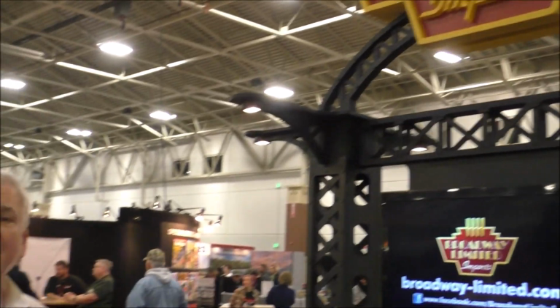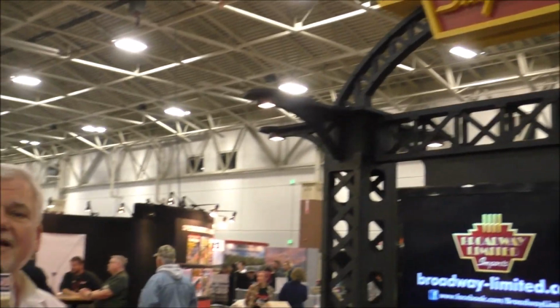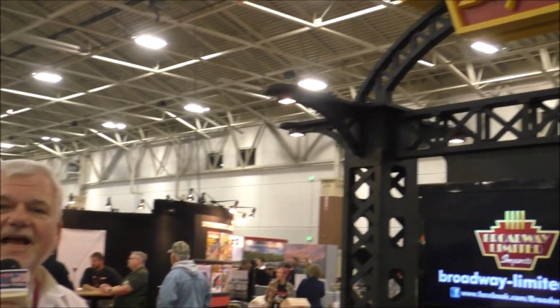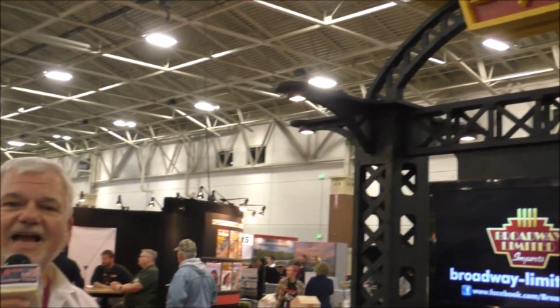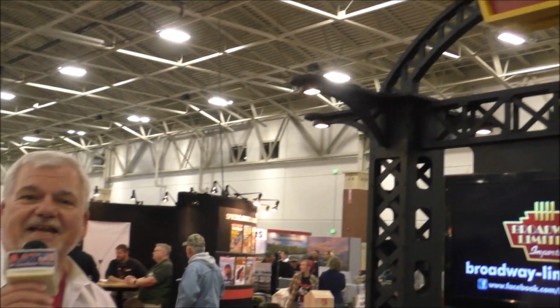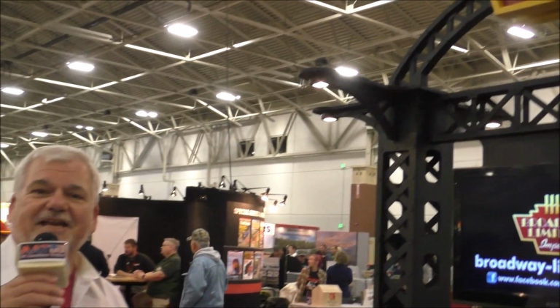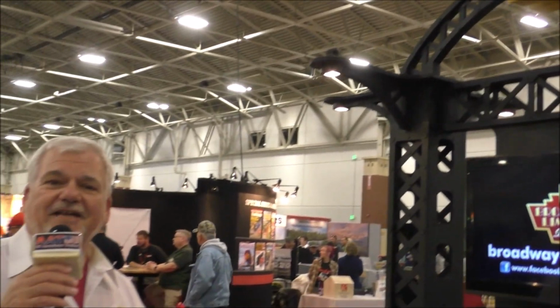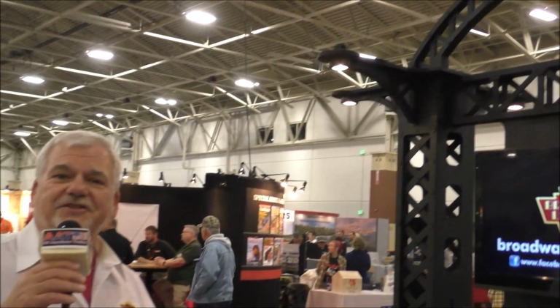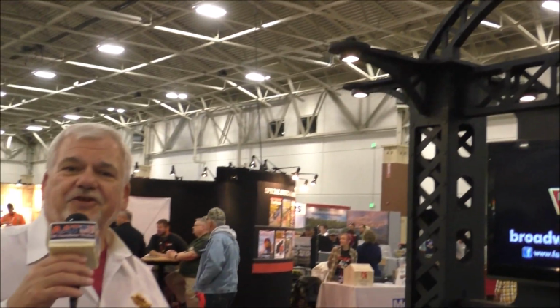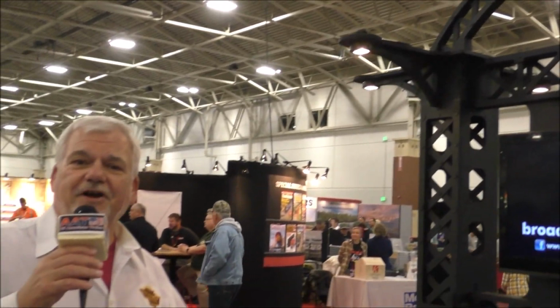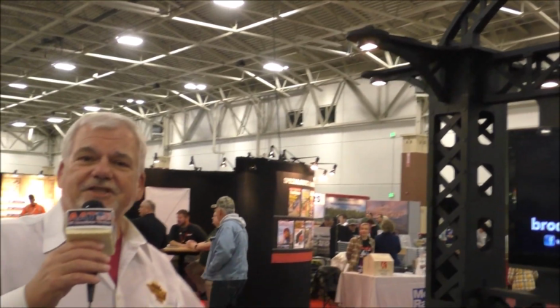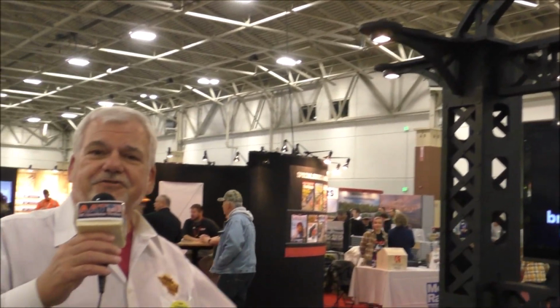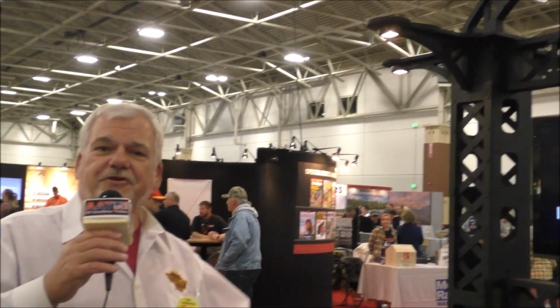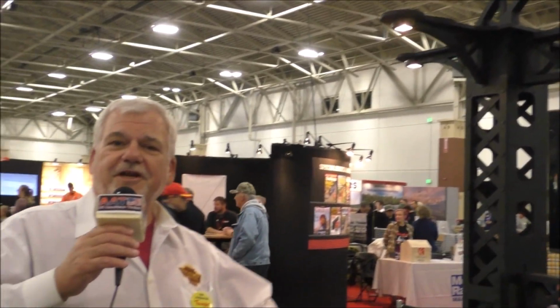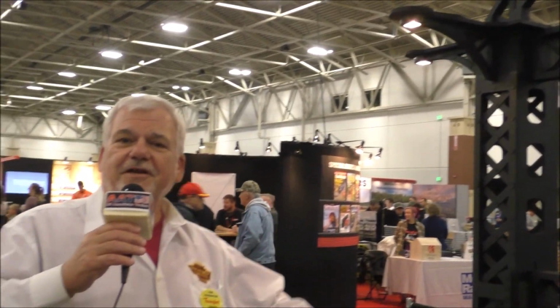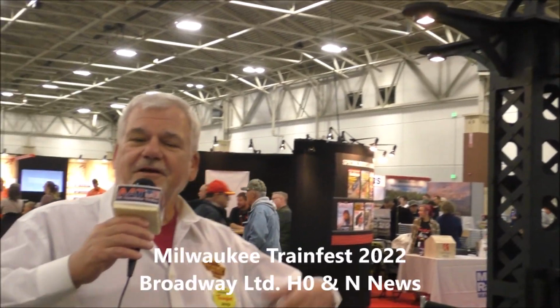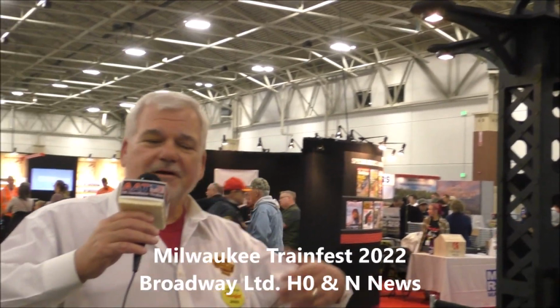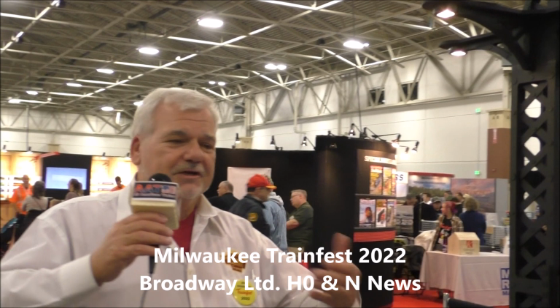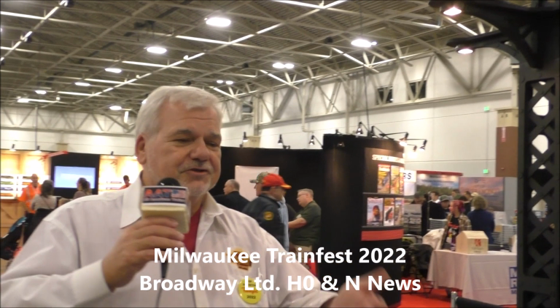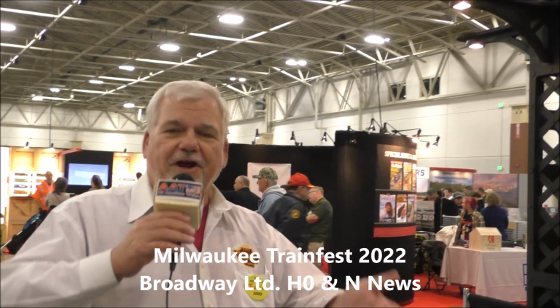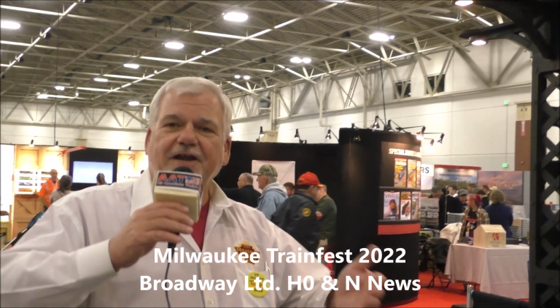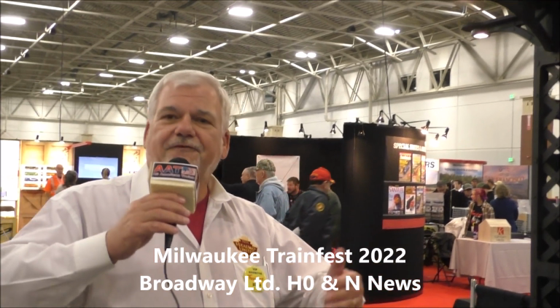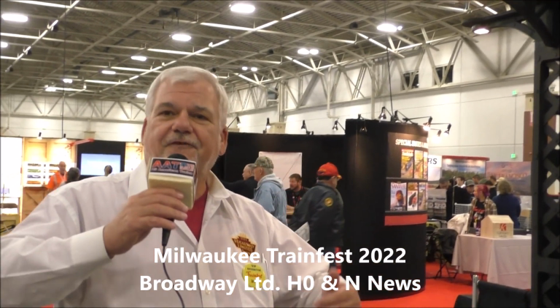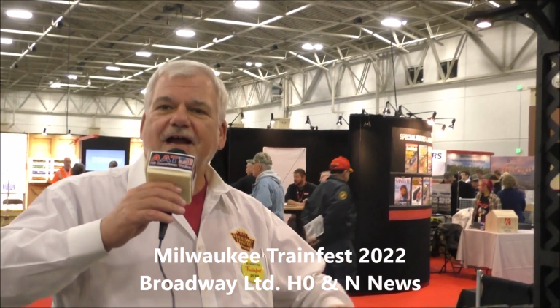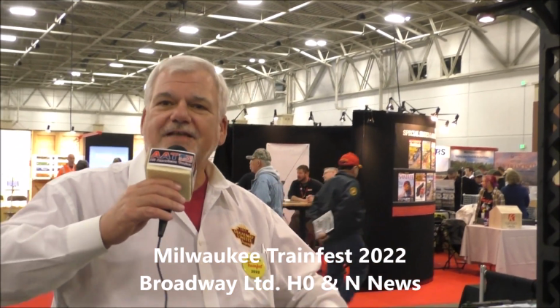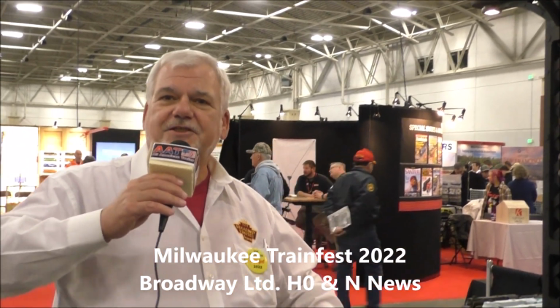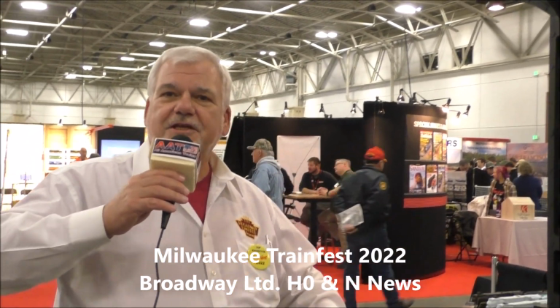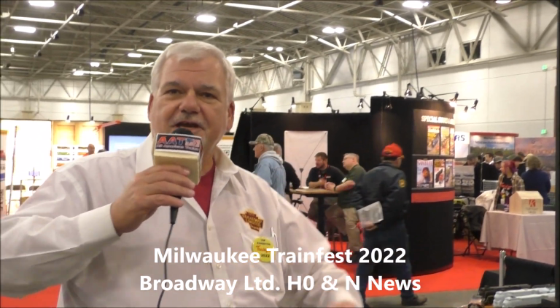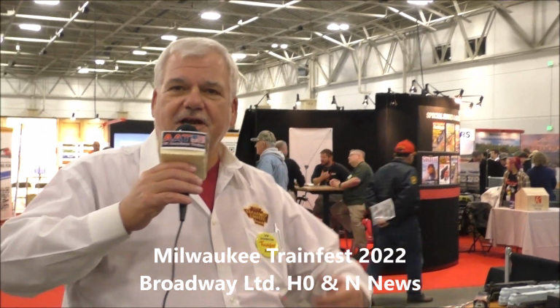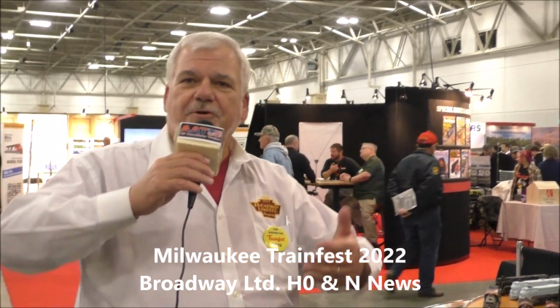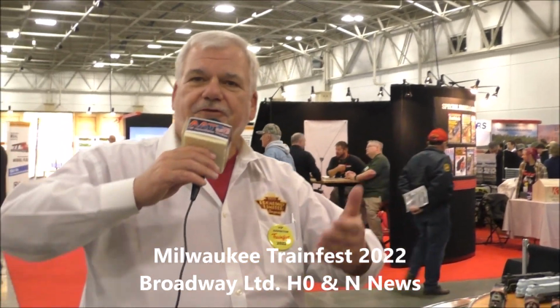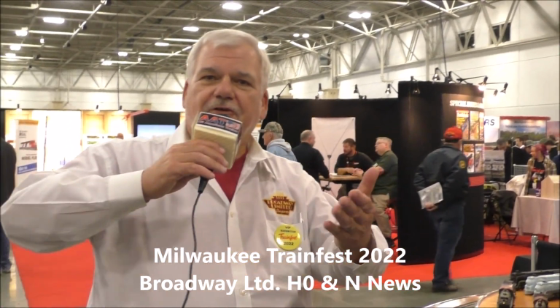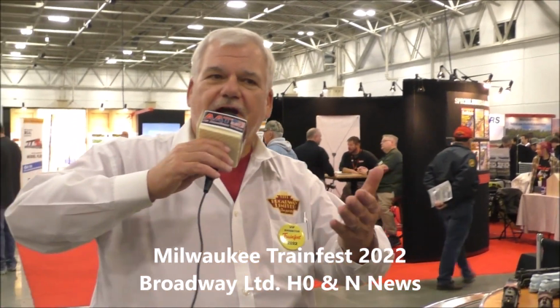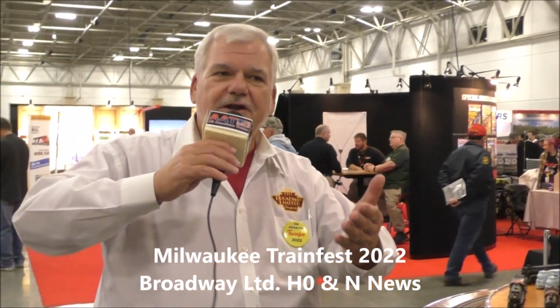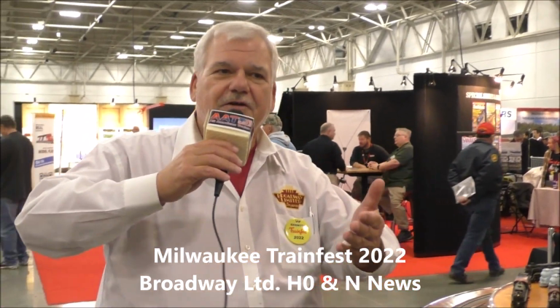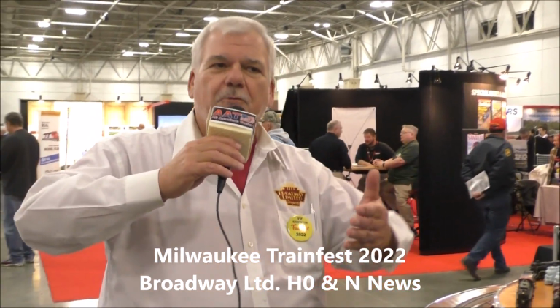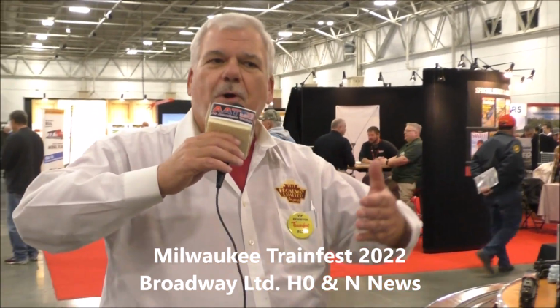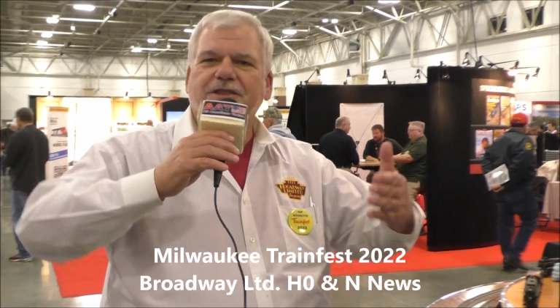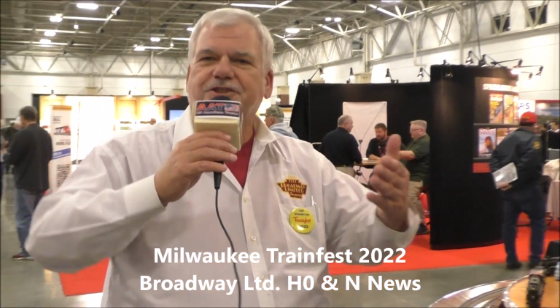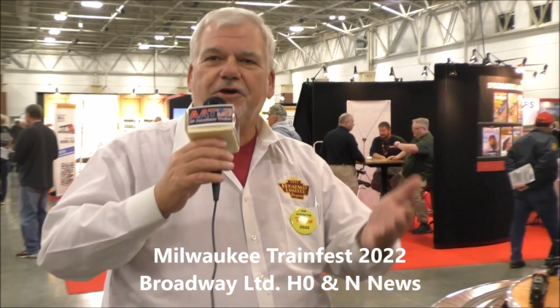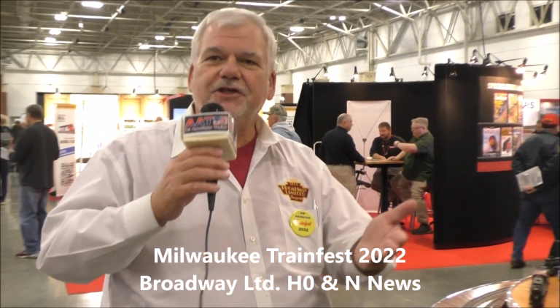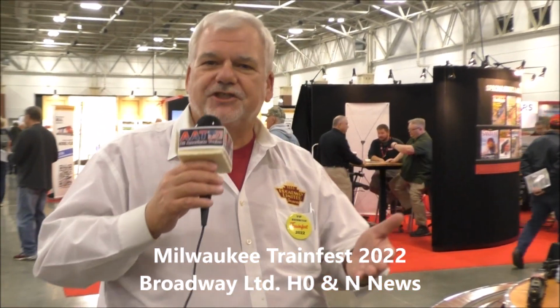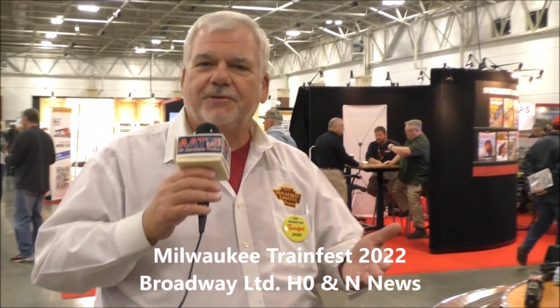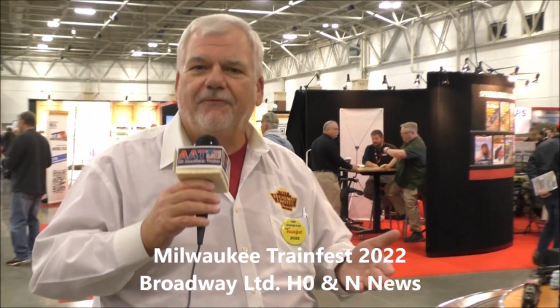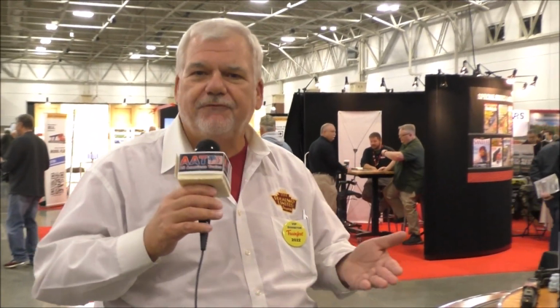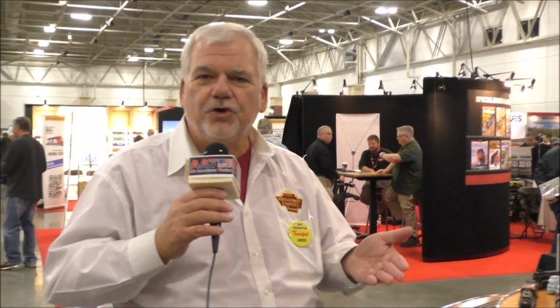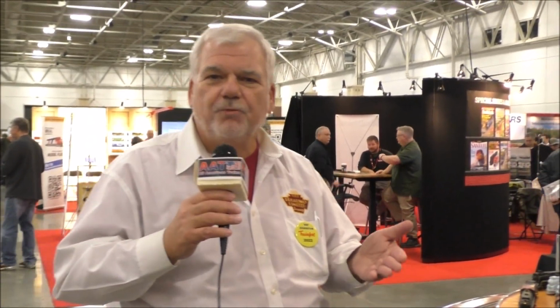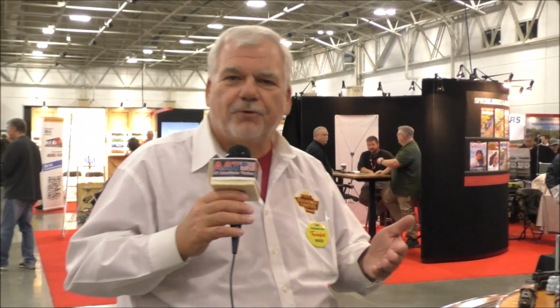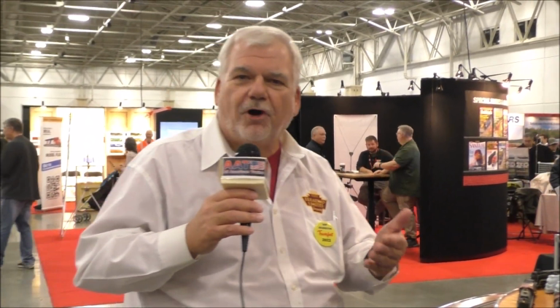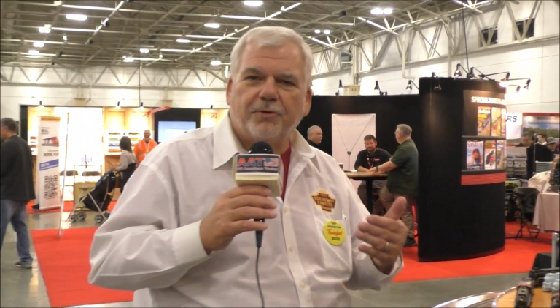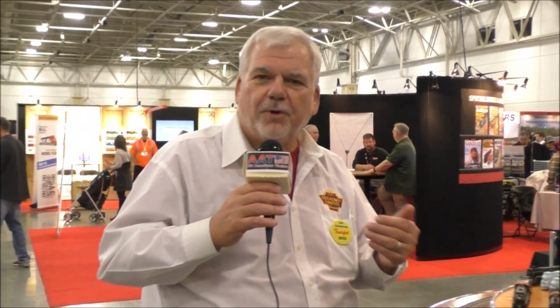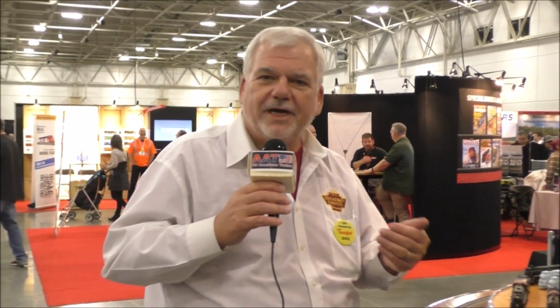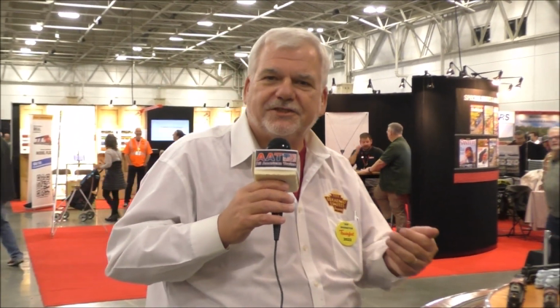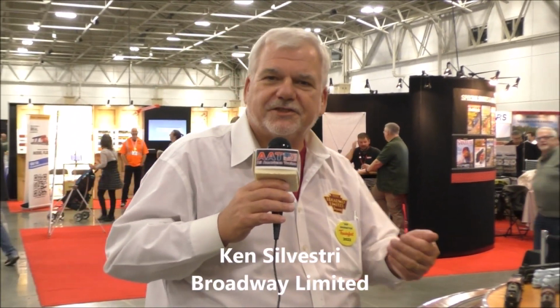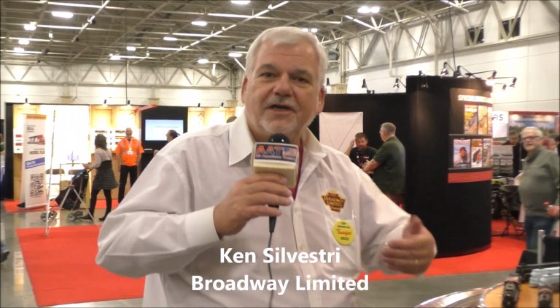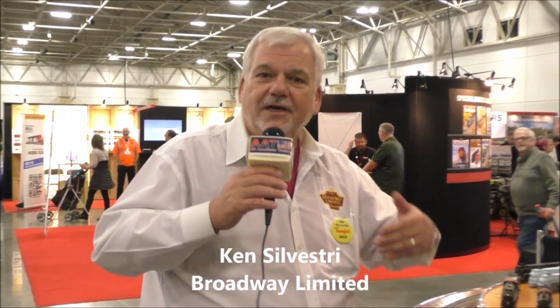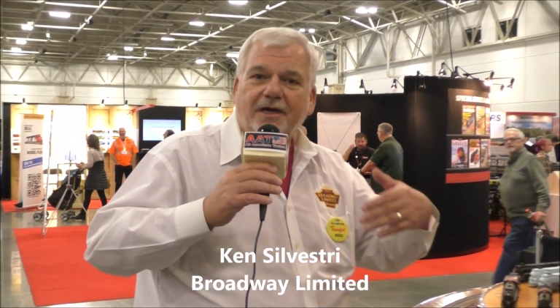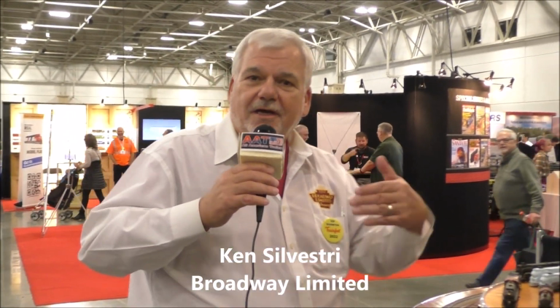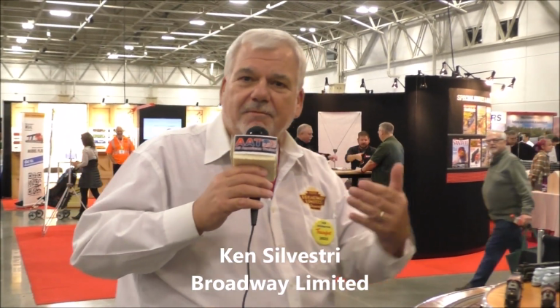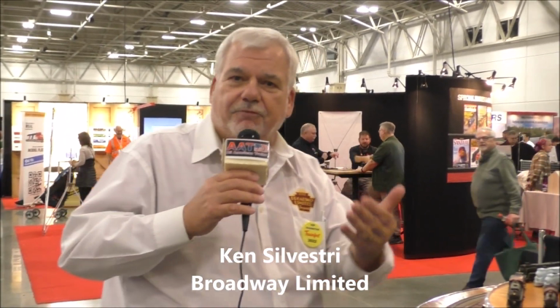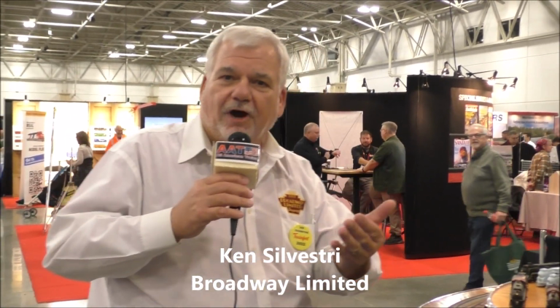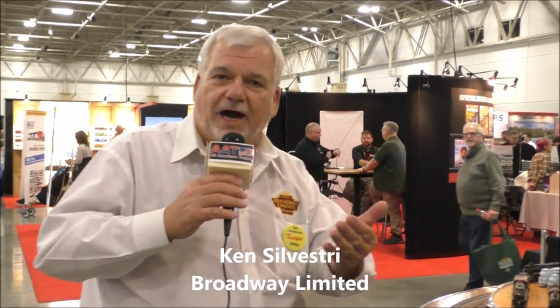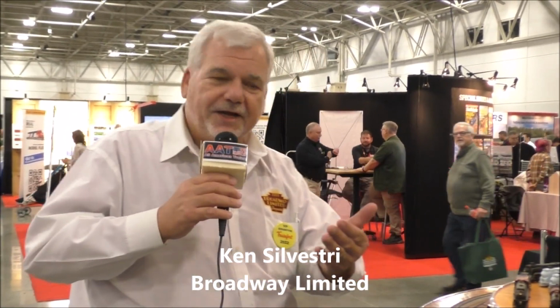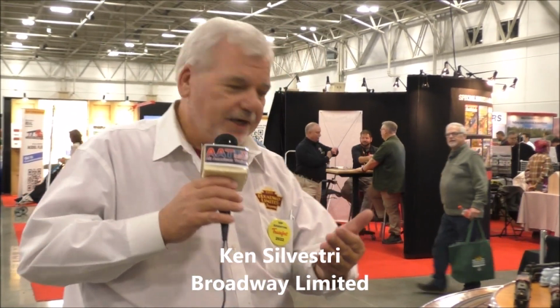Hey, Ken Silvestri, TrainFest, here with Rainer, and I want to show you some of New Broadway's products.